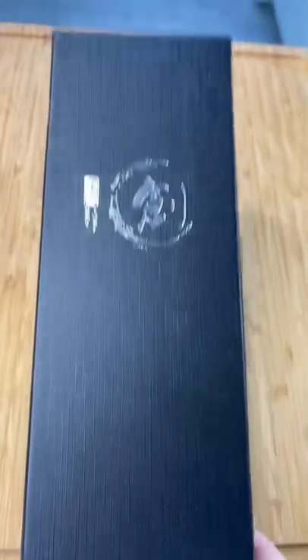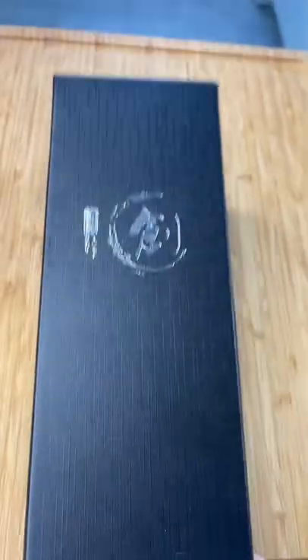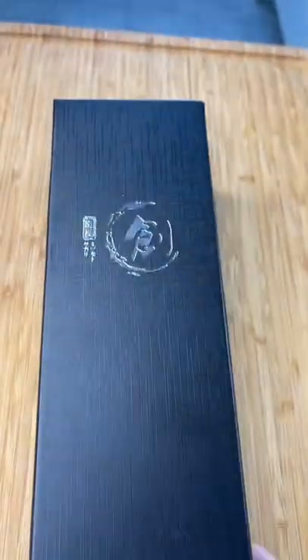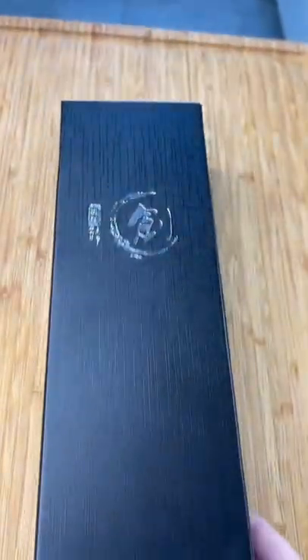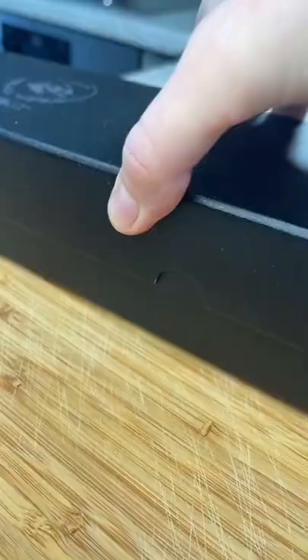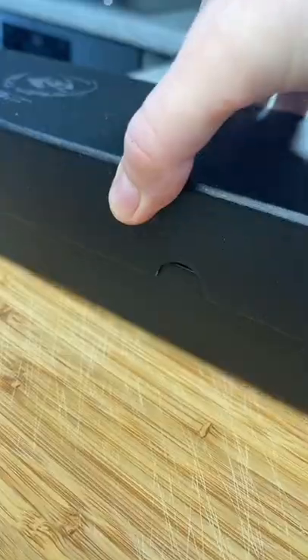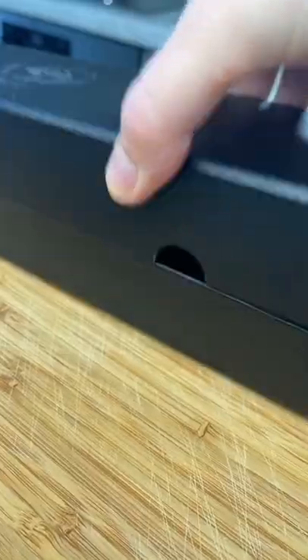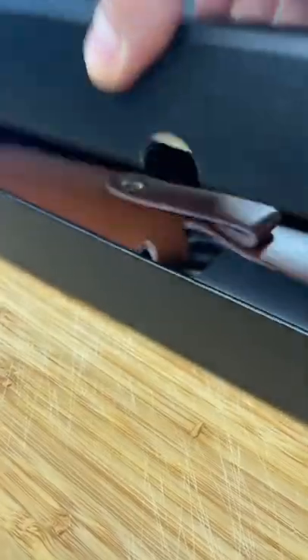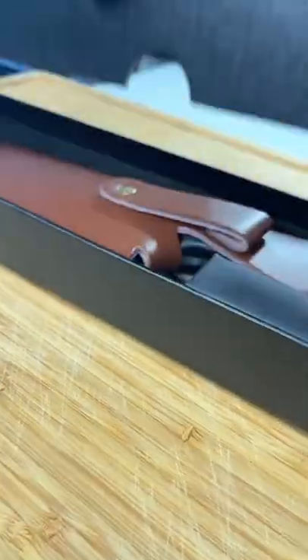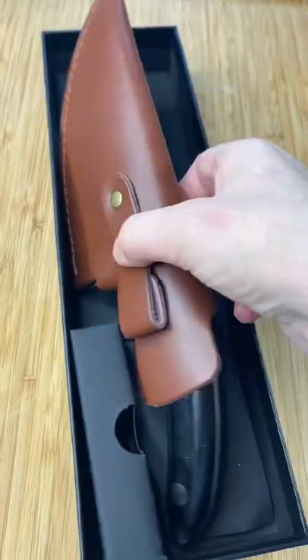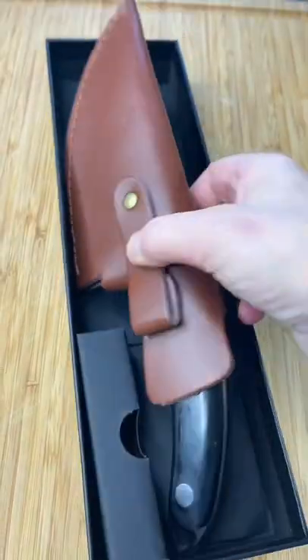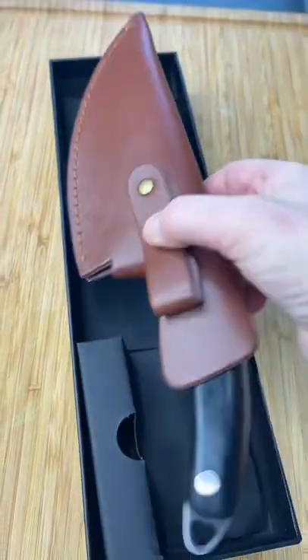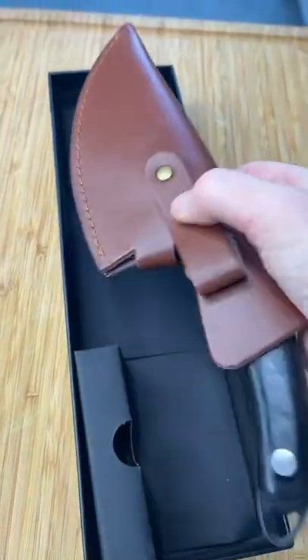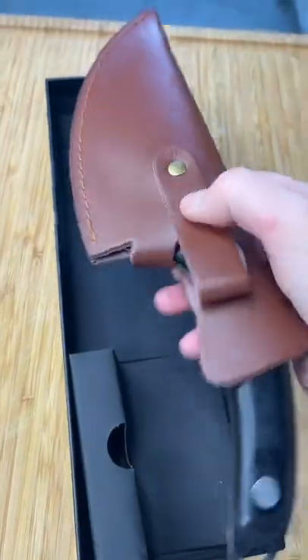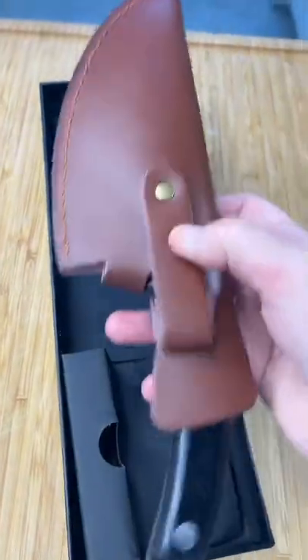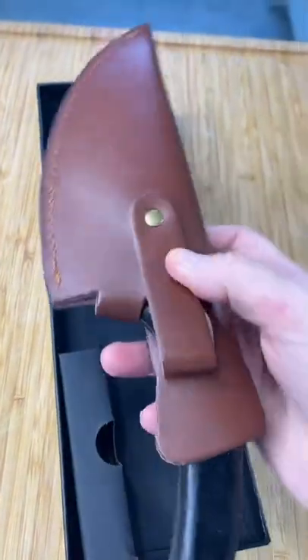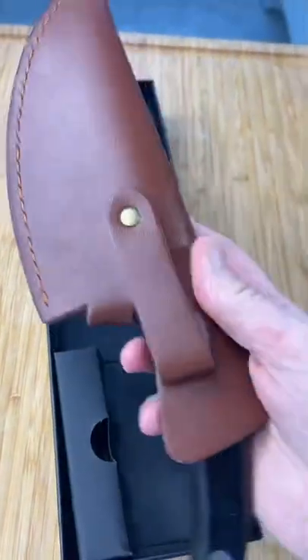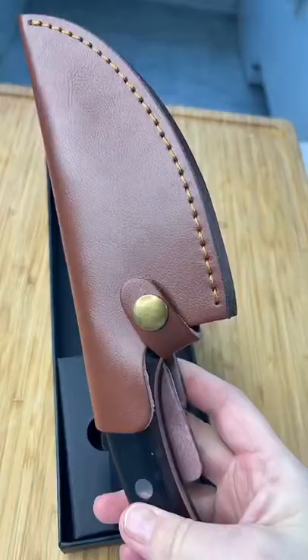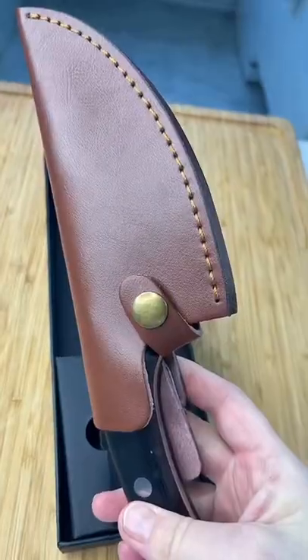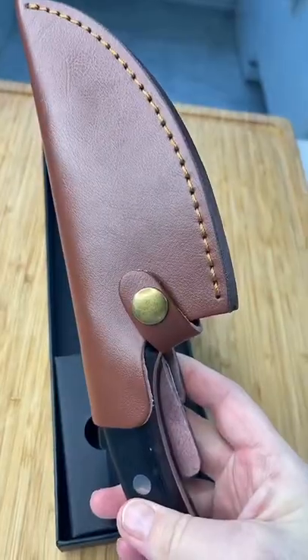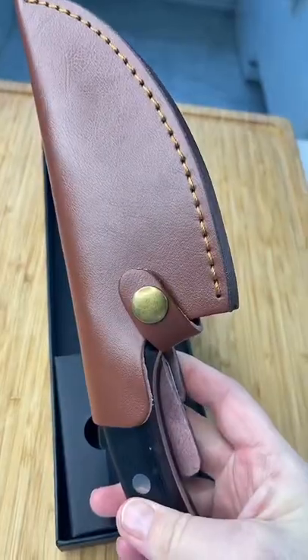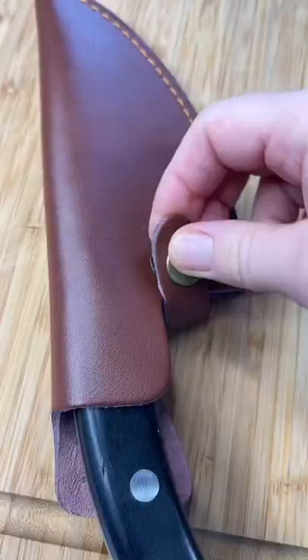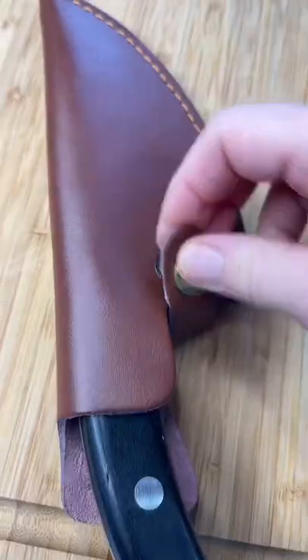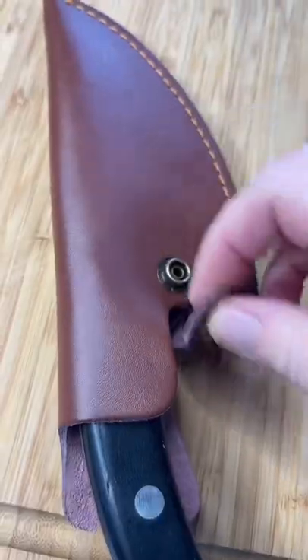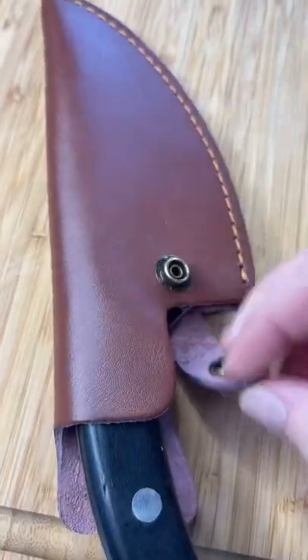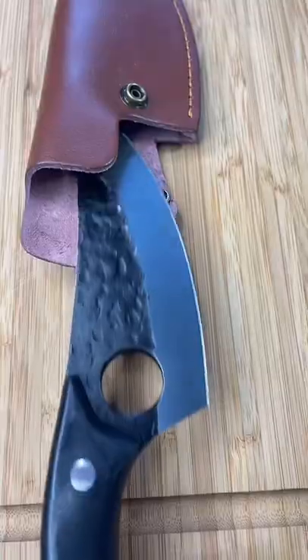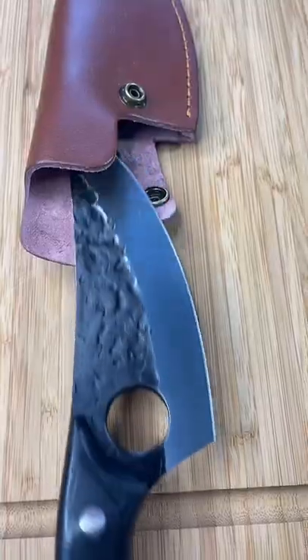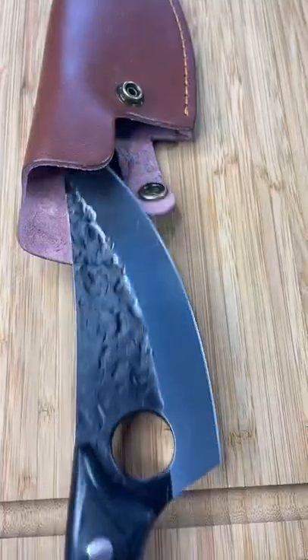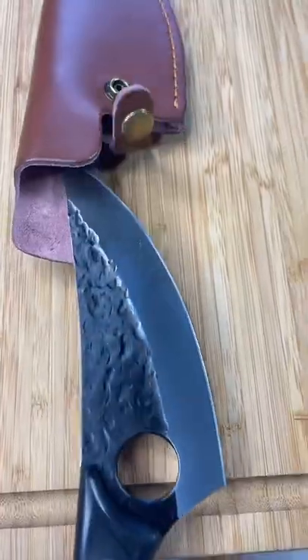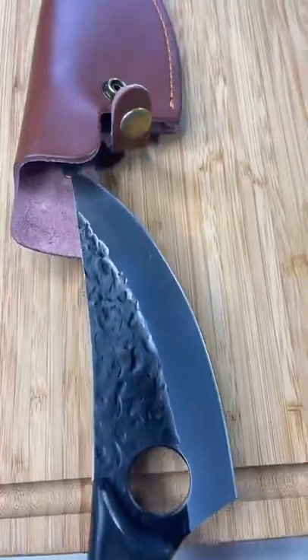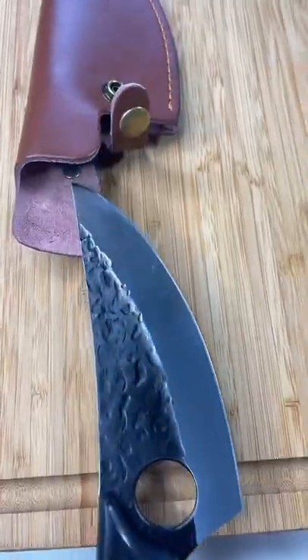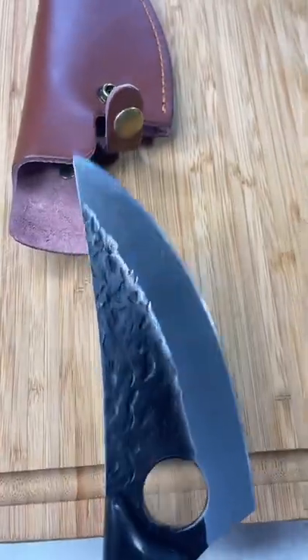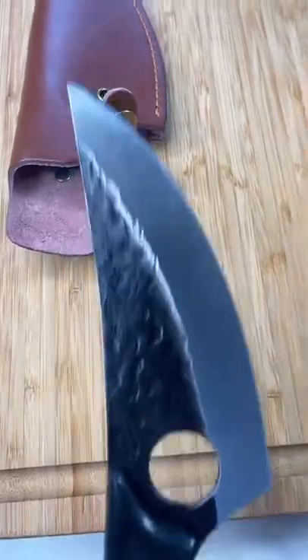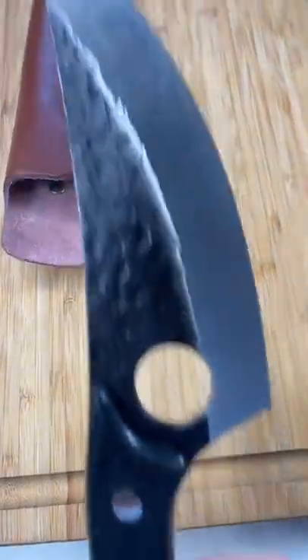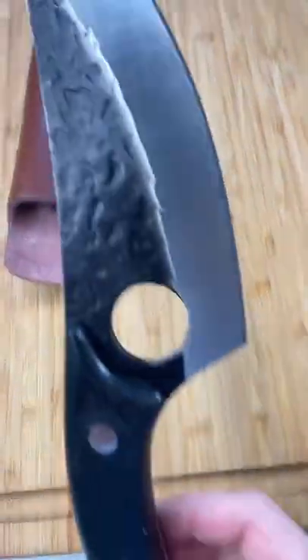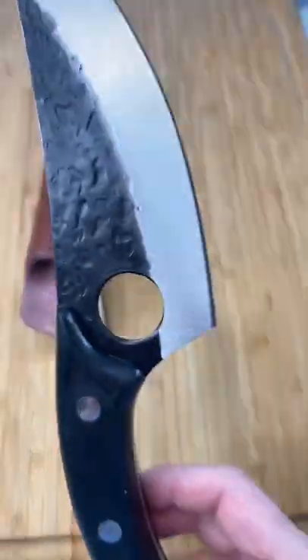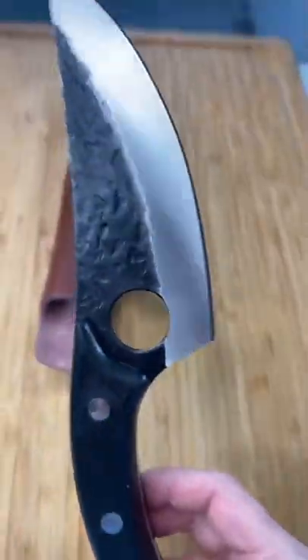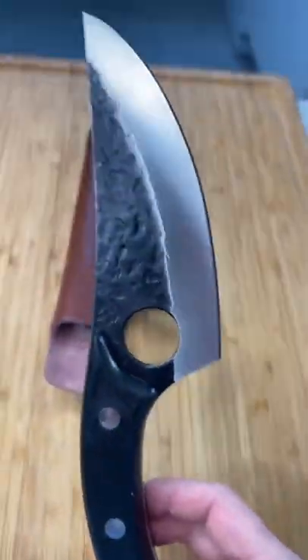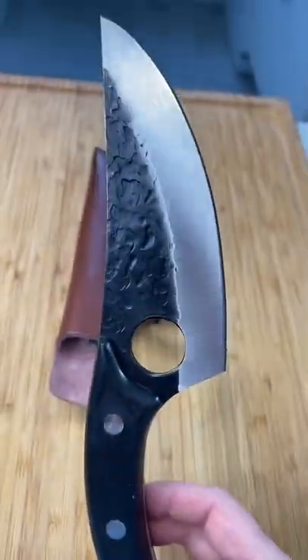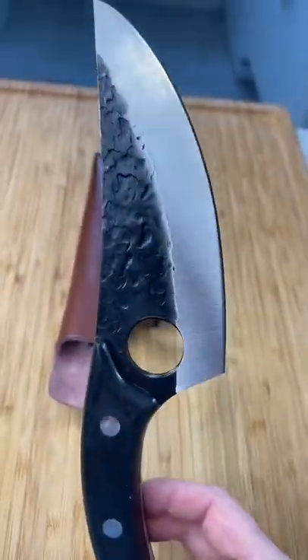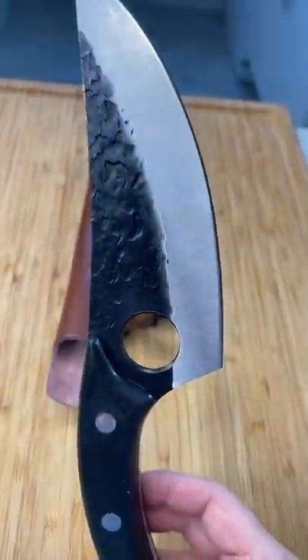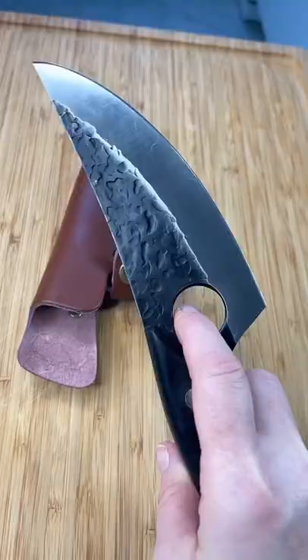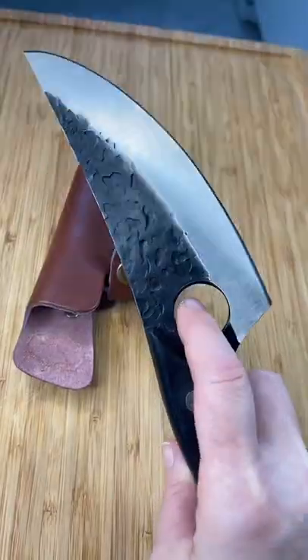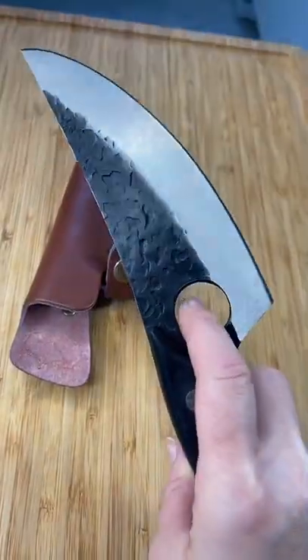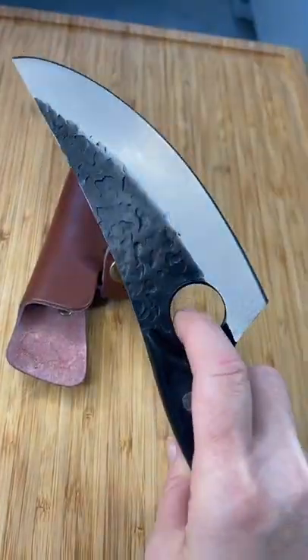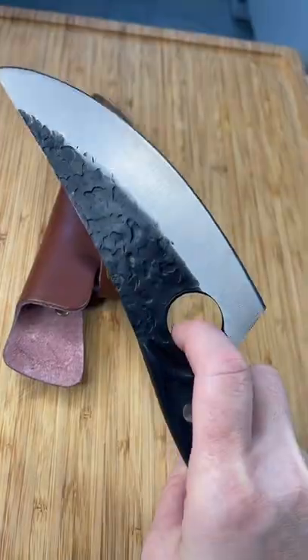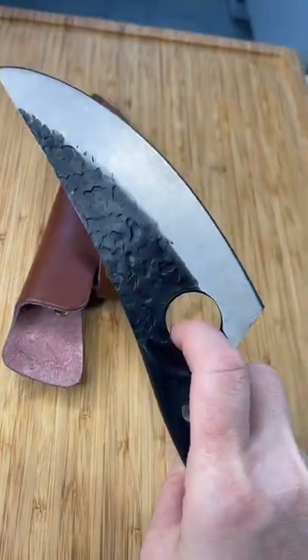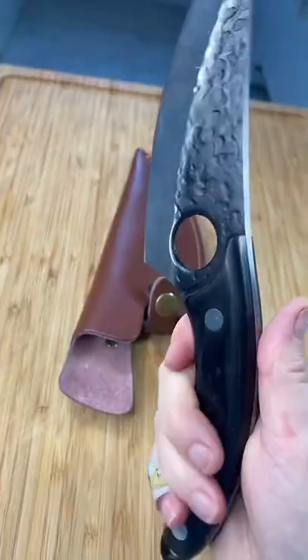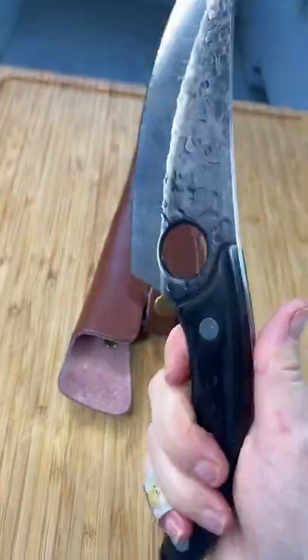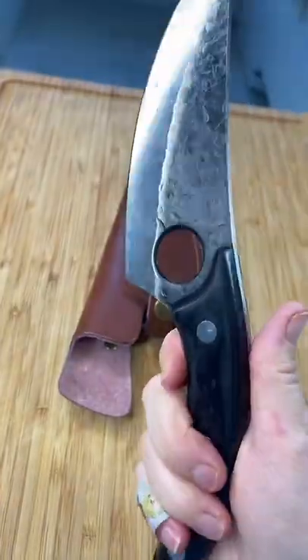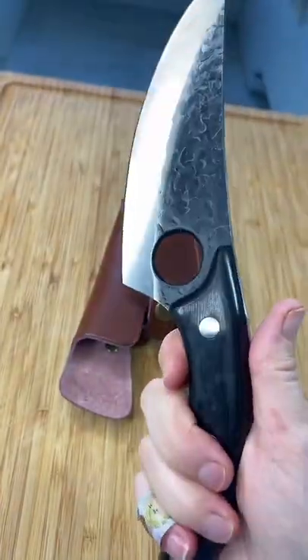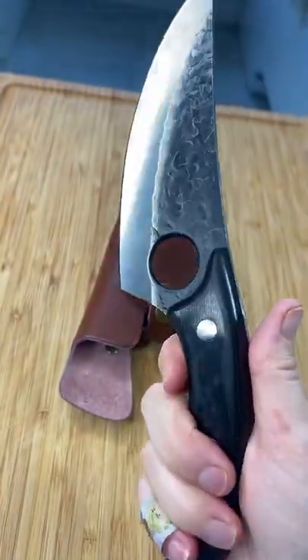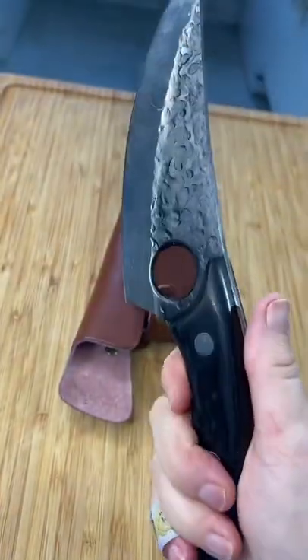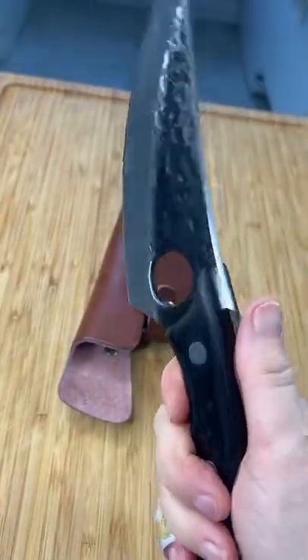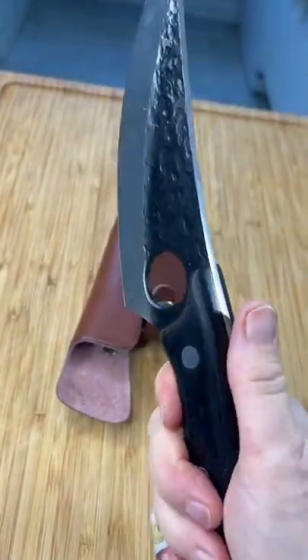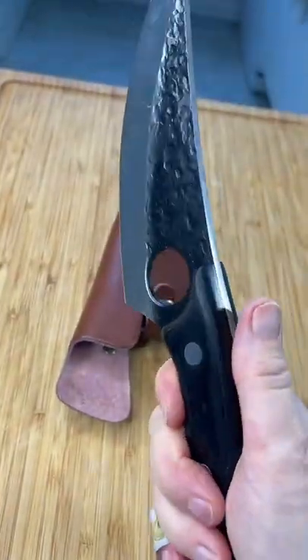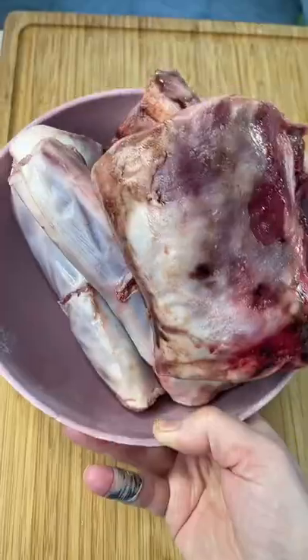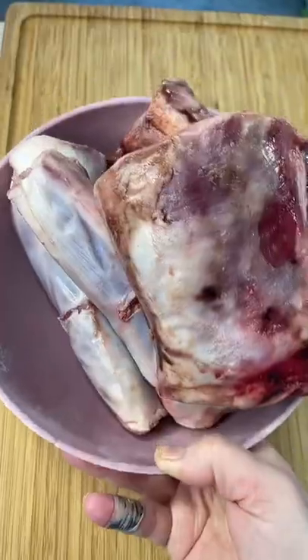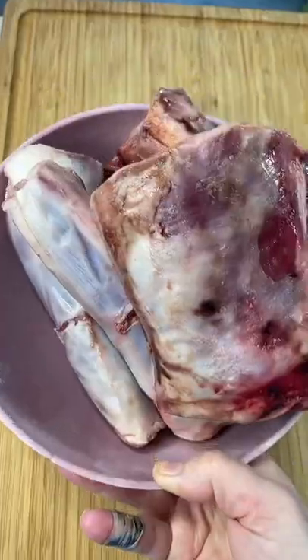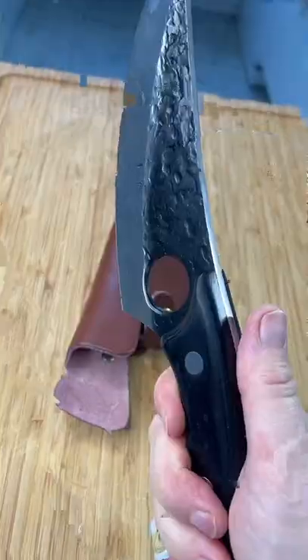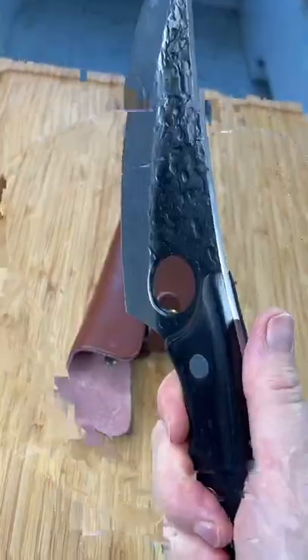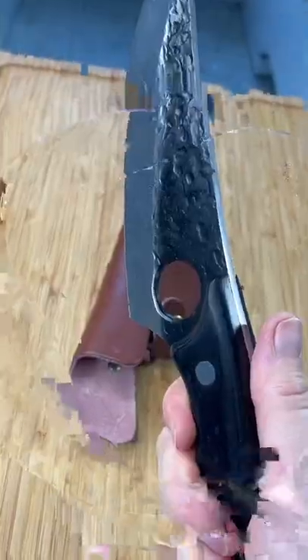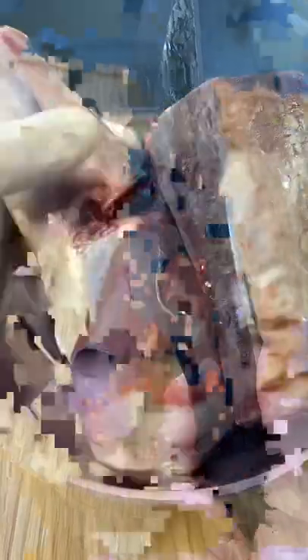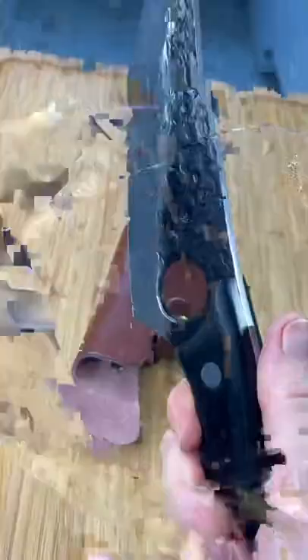Someone sent me a knife — it's Dreamreach knives. They just want me to do an honest review. This is not a paid promotion by the way, just my opinion.